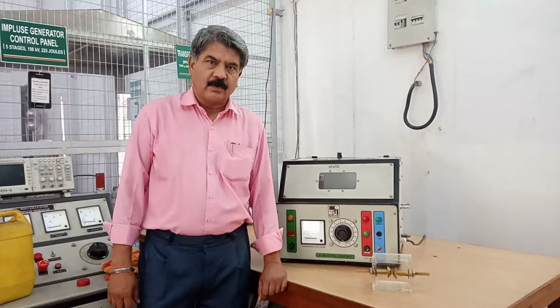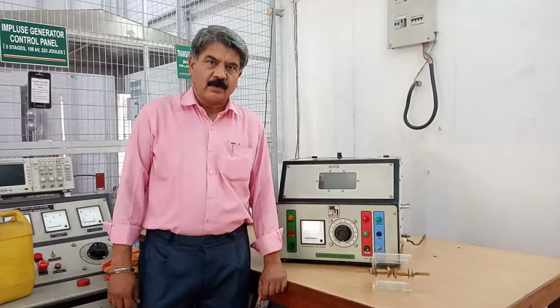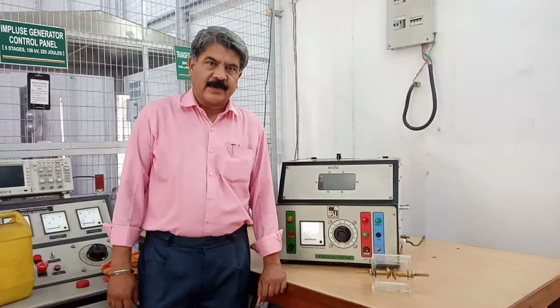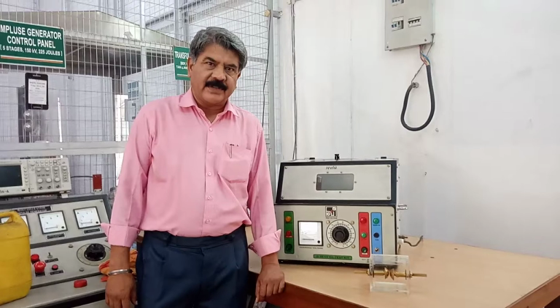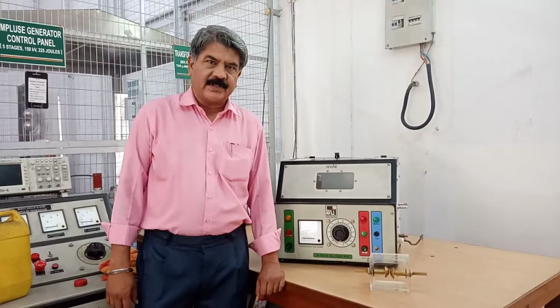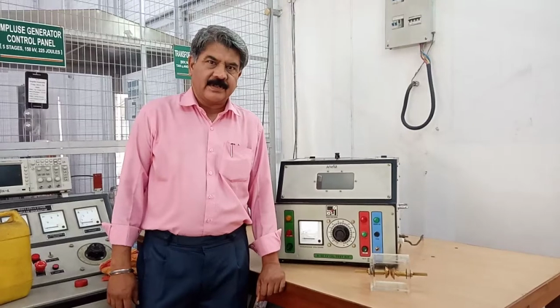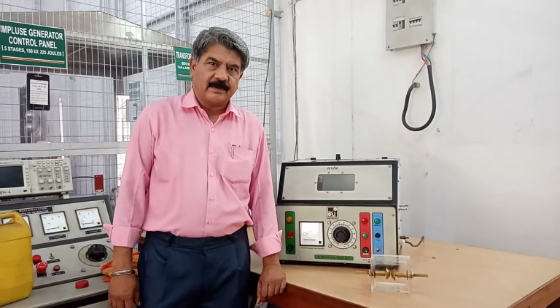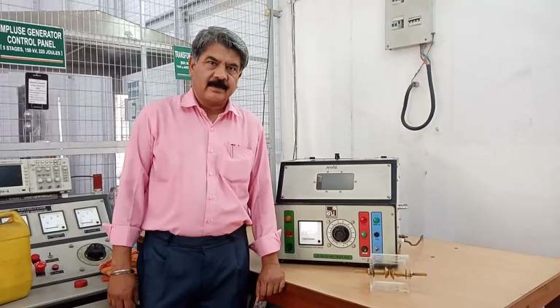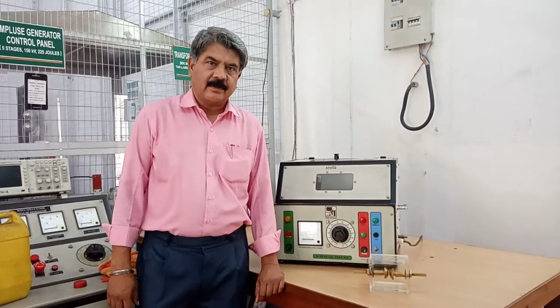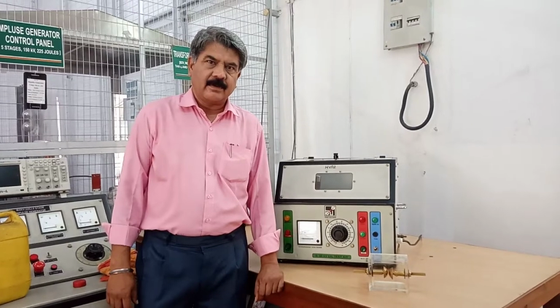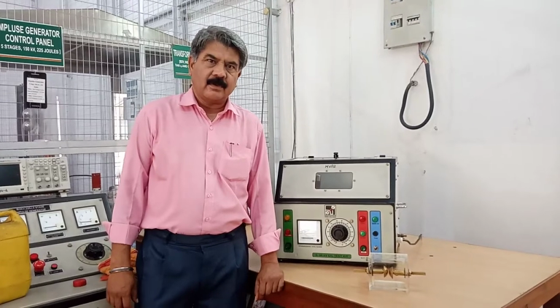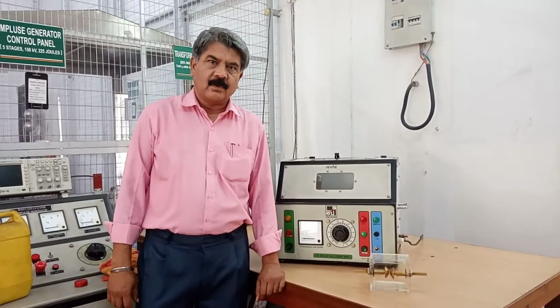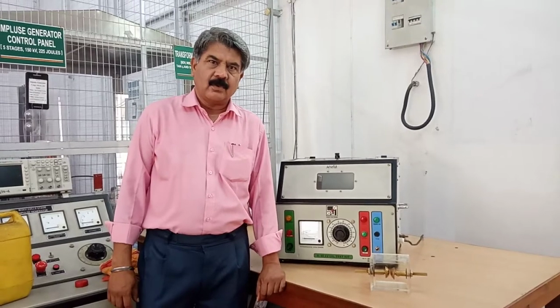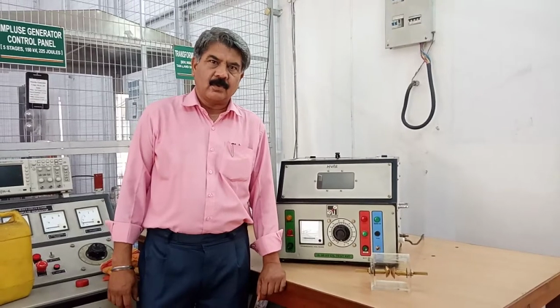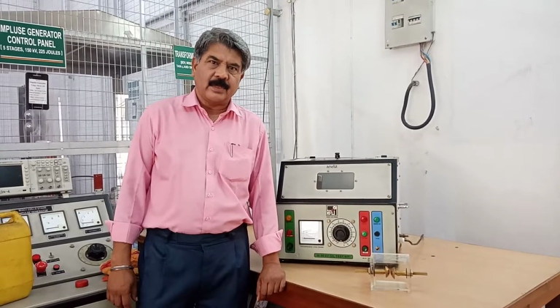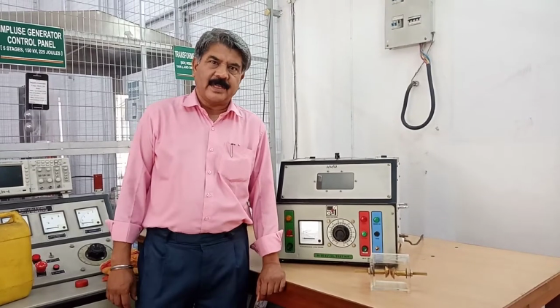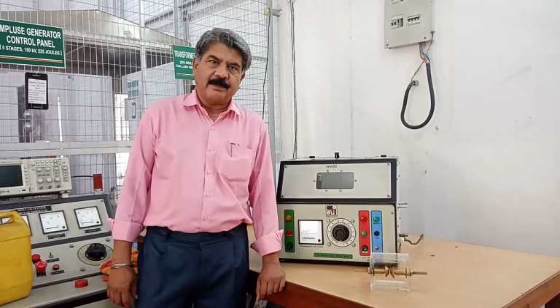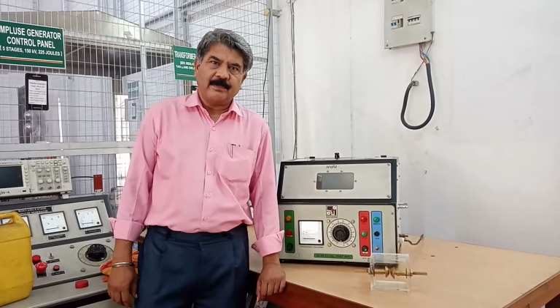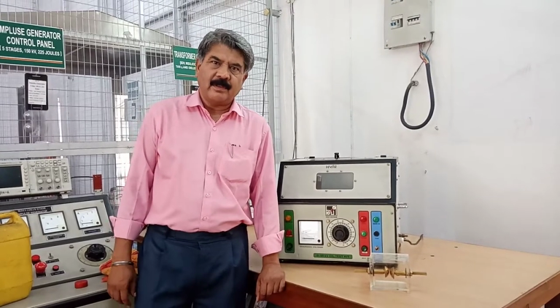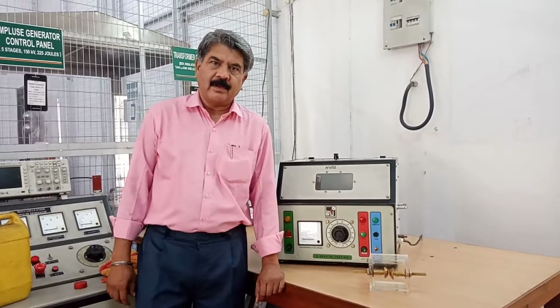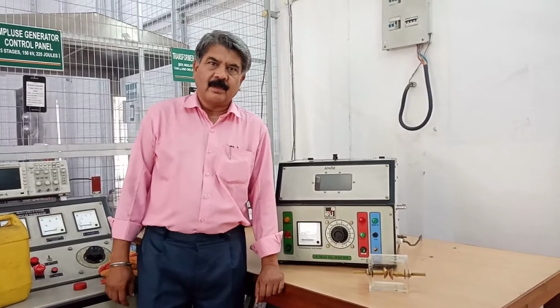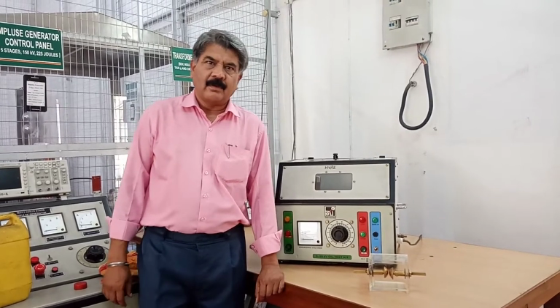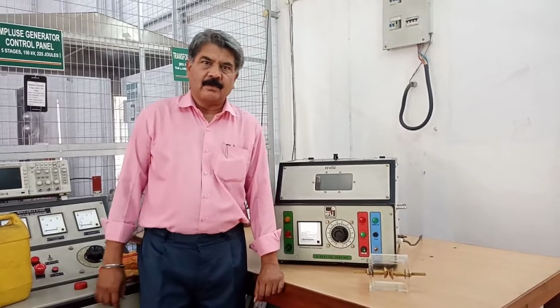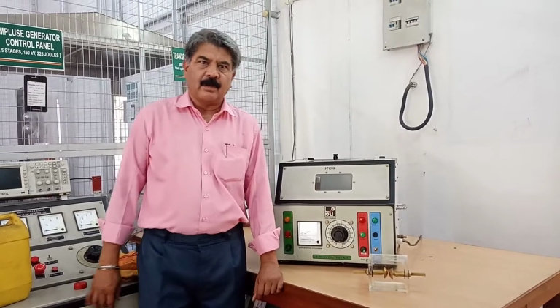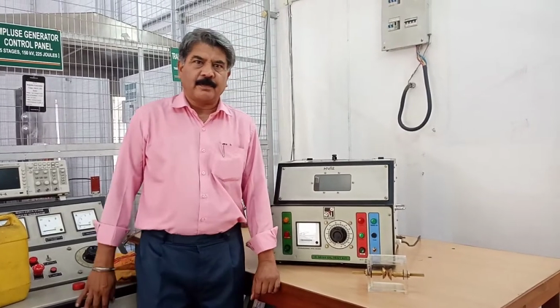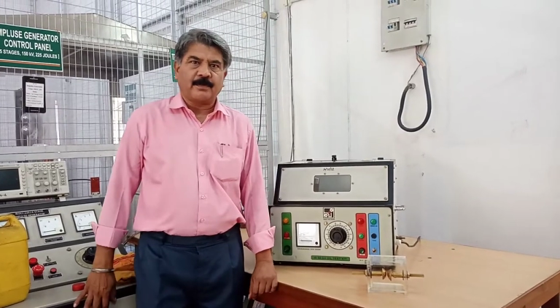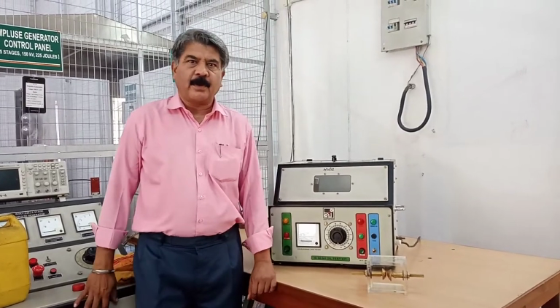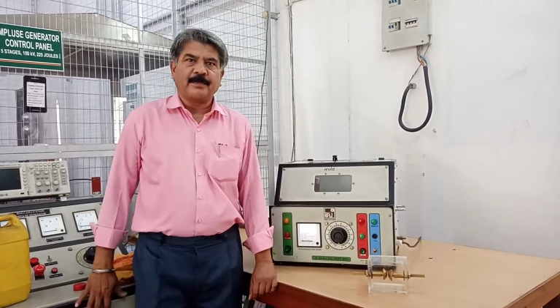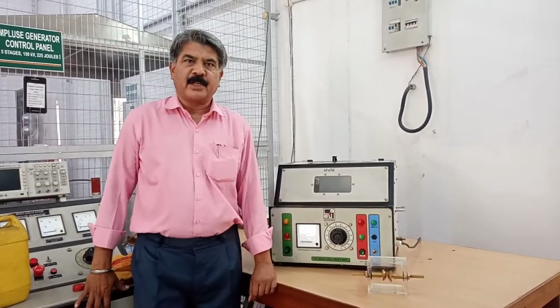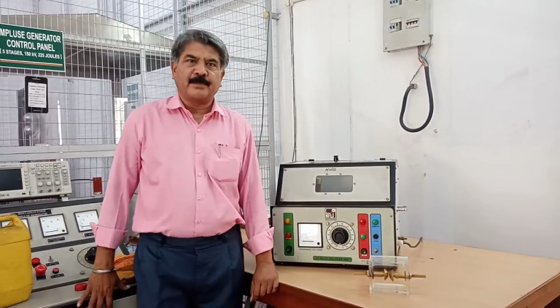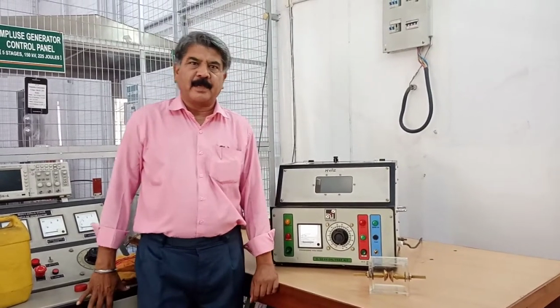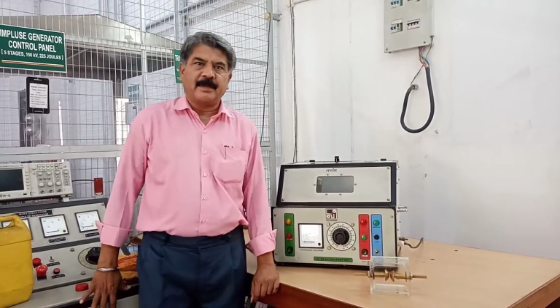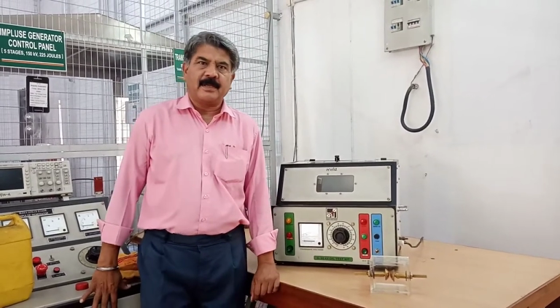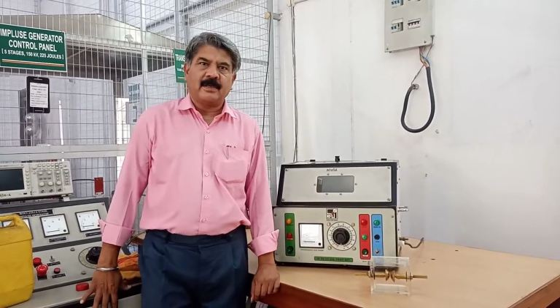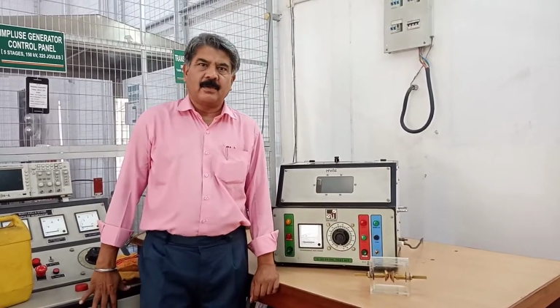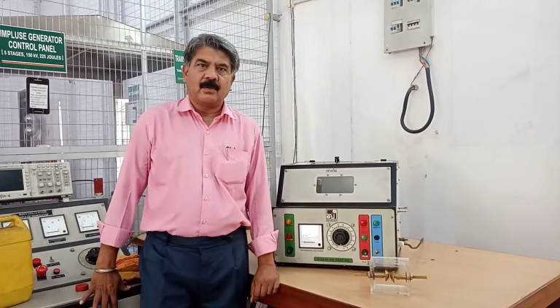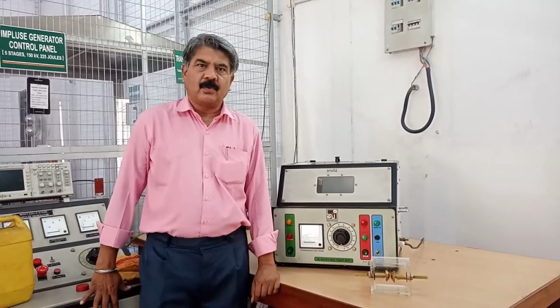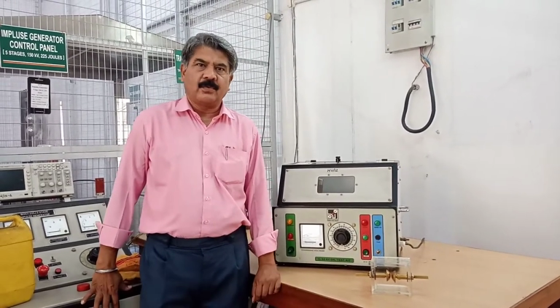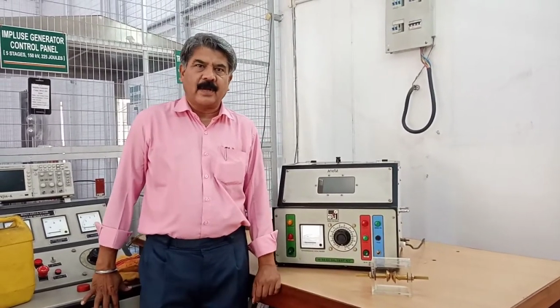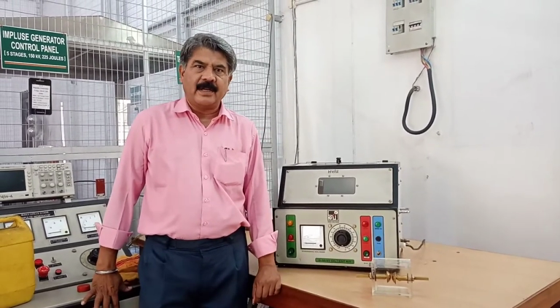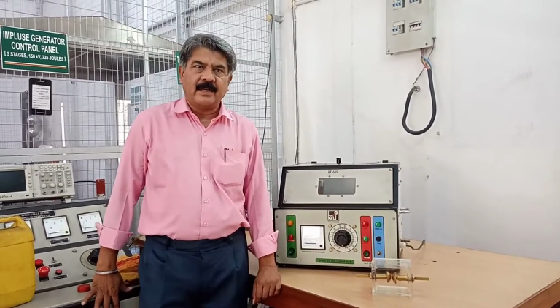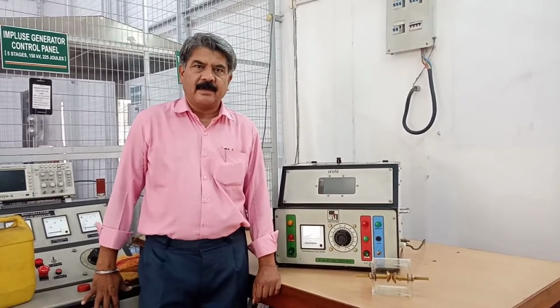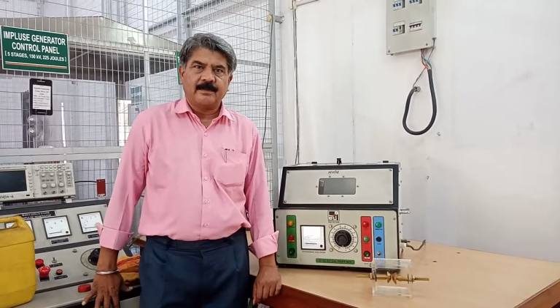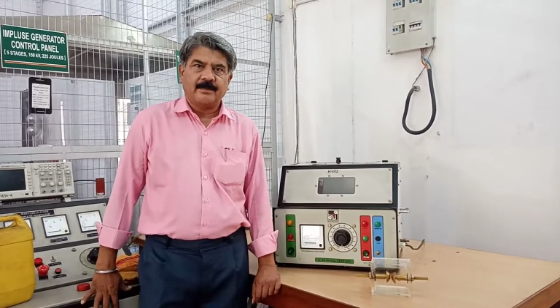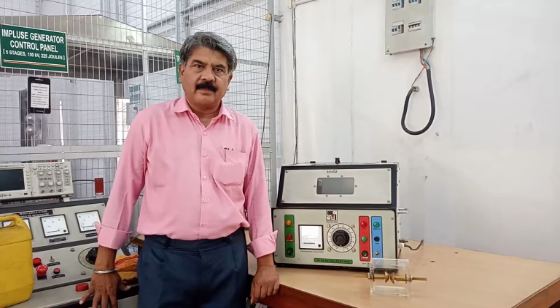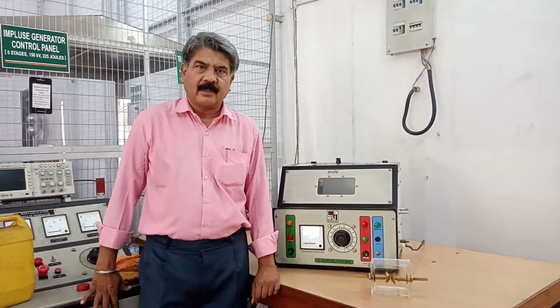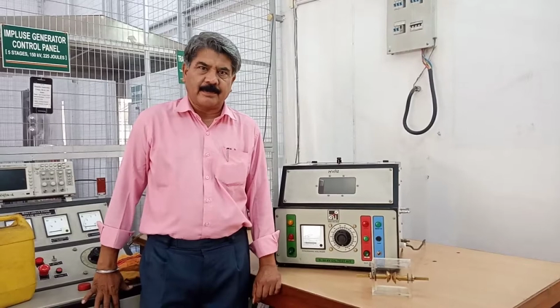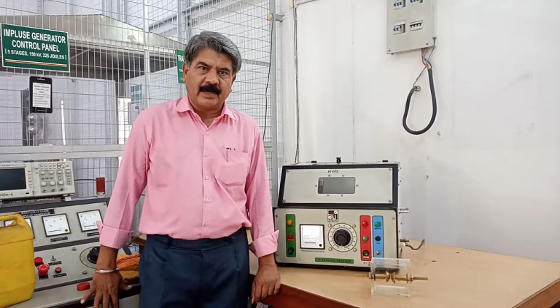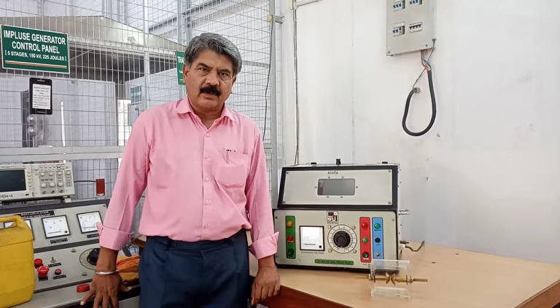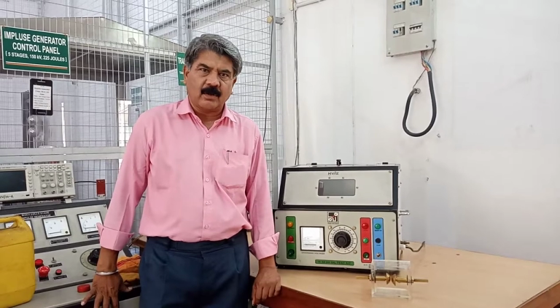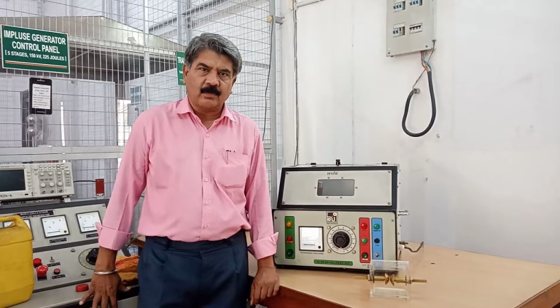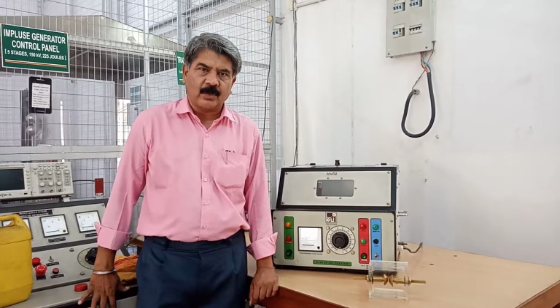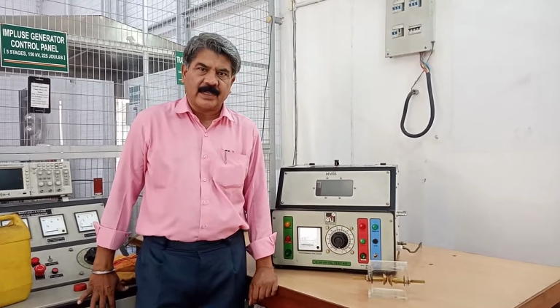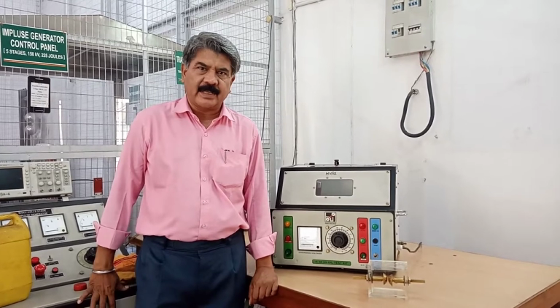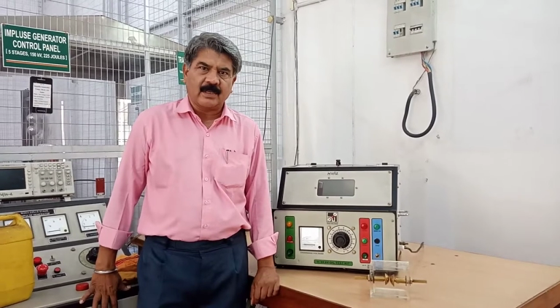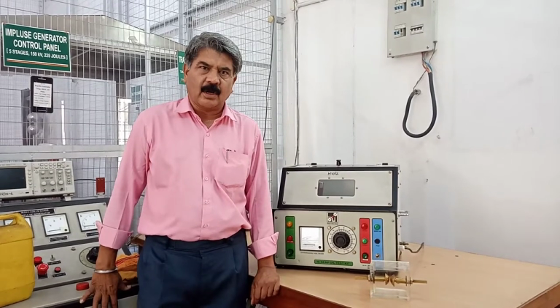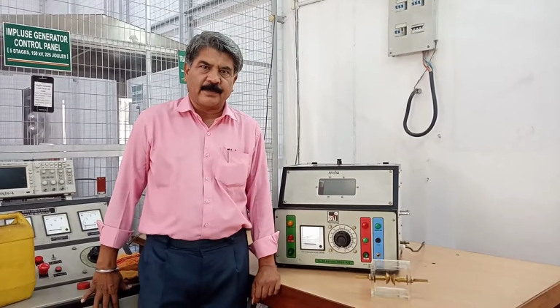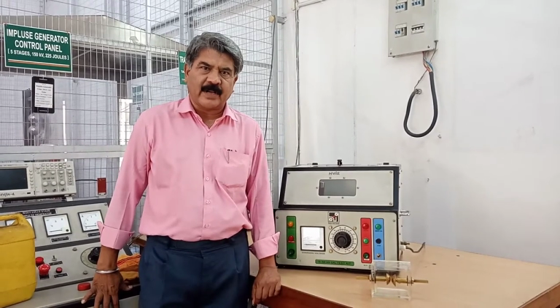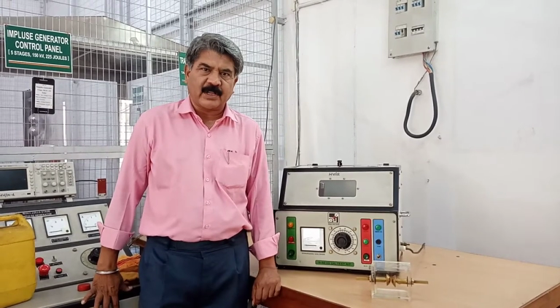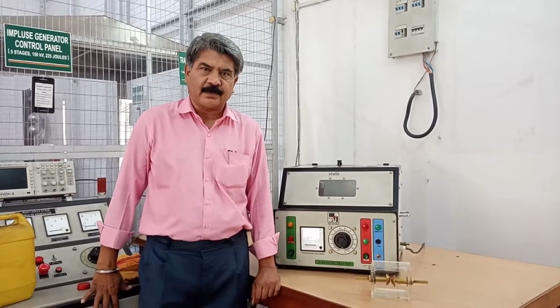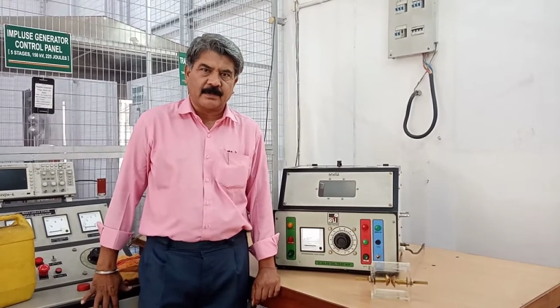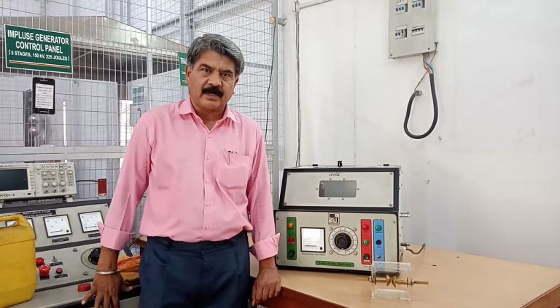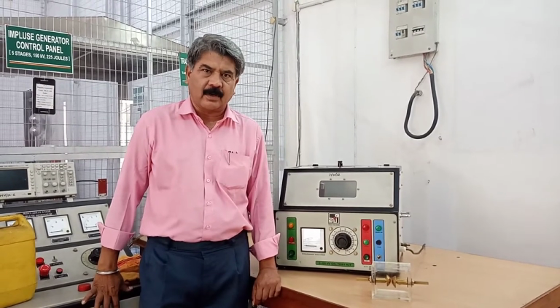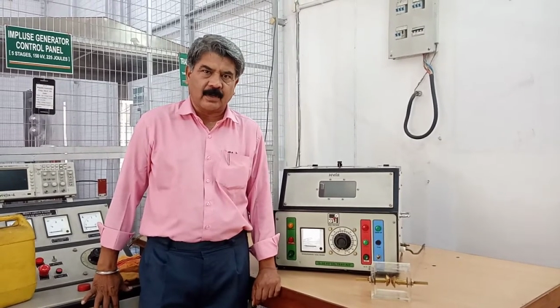Friends, today we will perform the experiment to find the breakdown voltage of transformer oil.